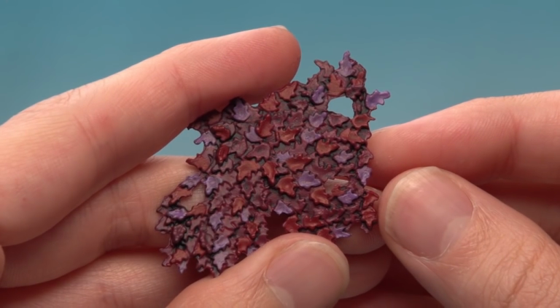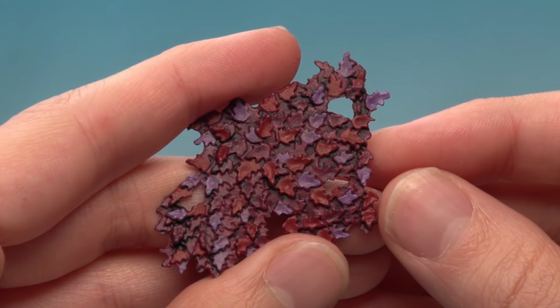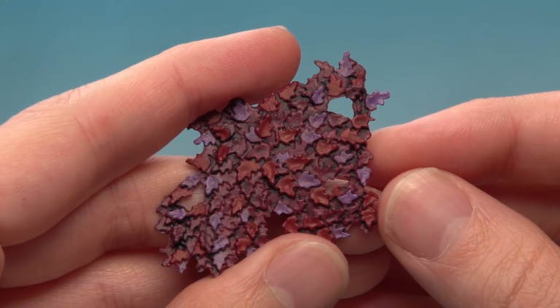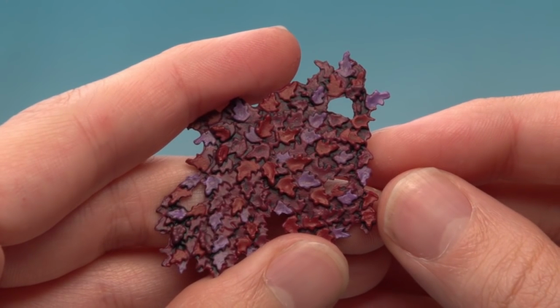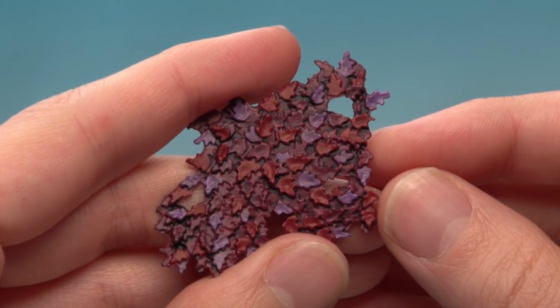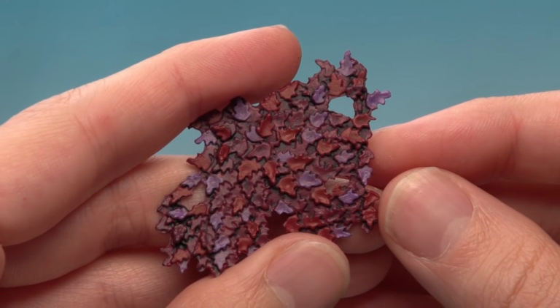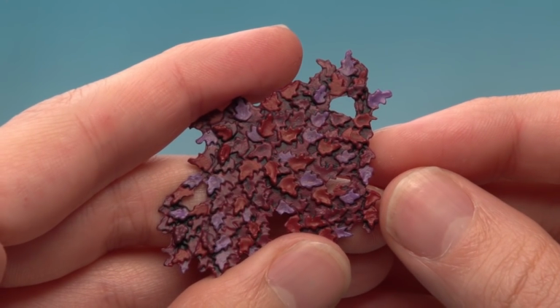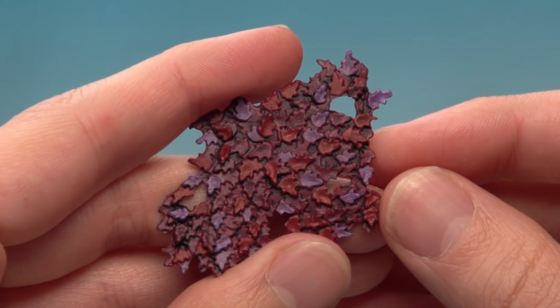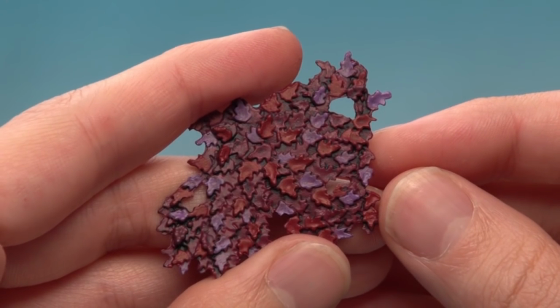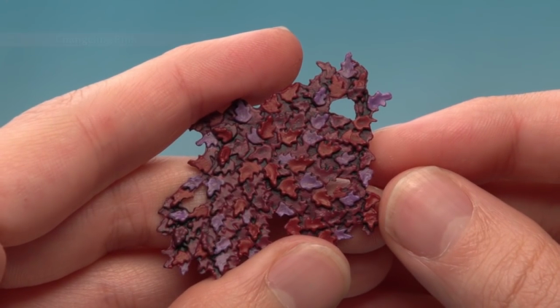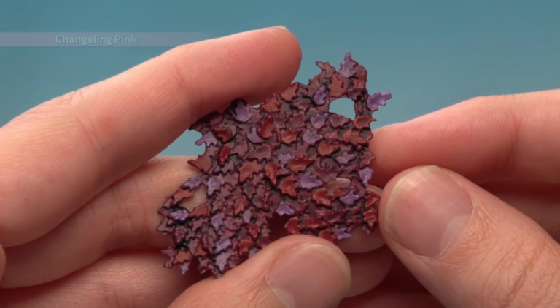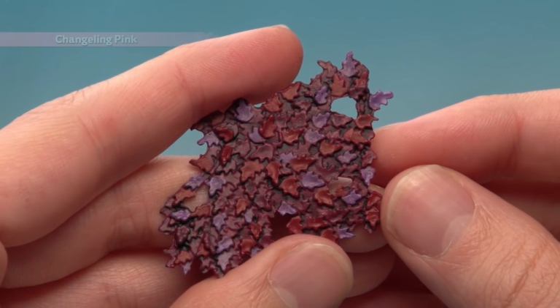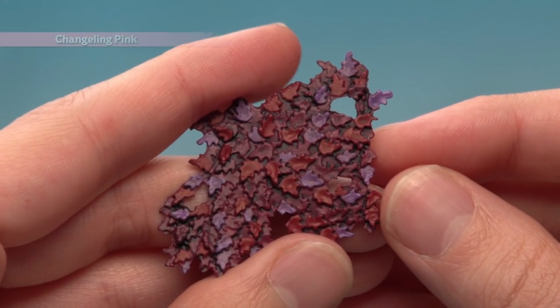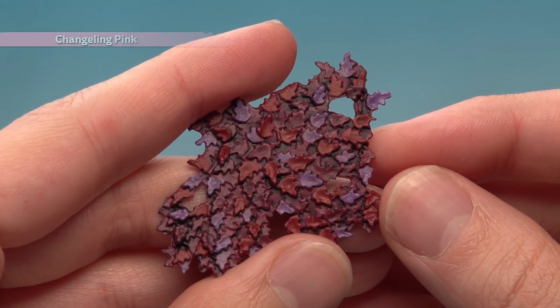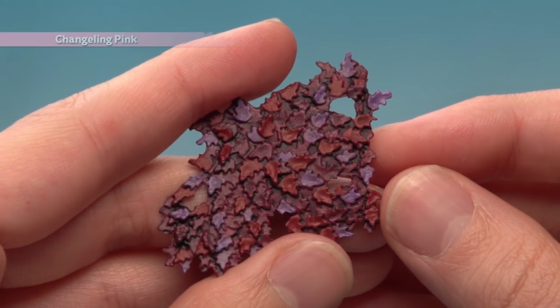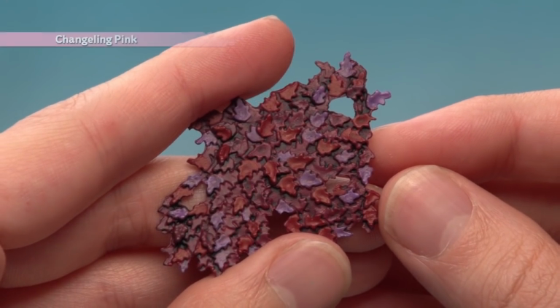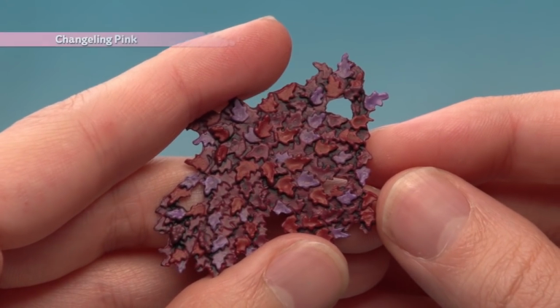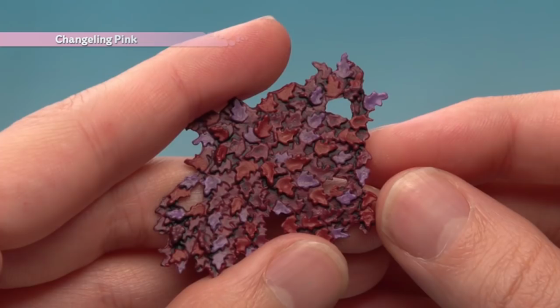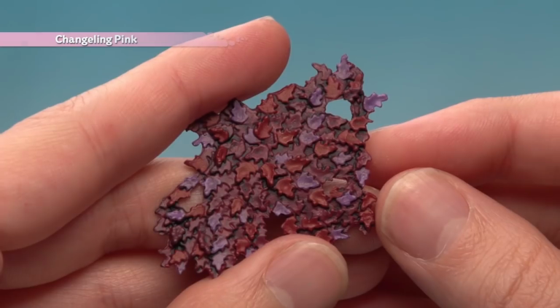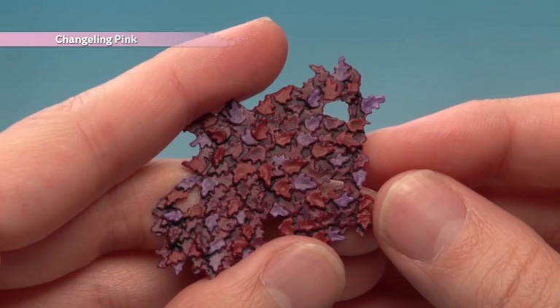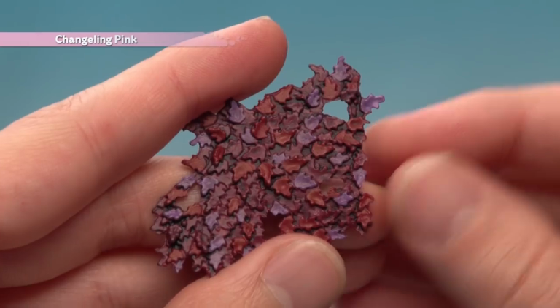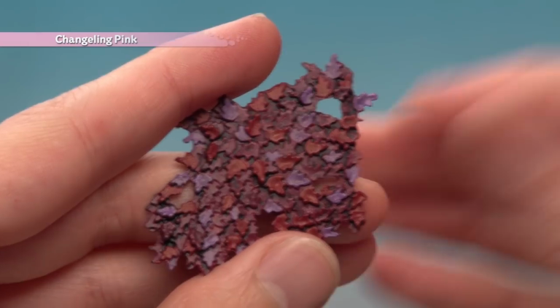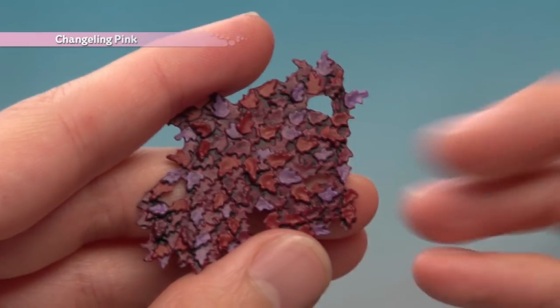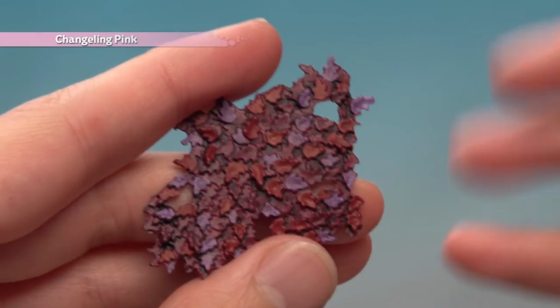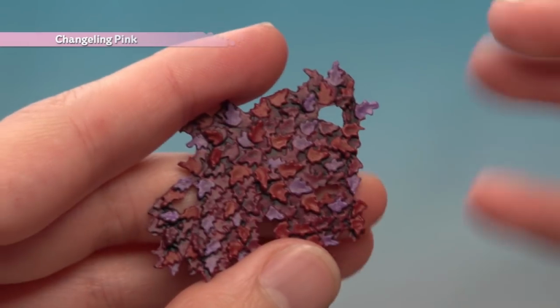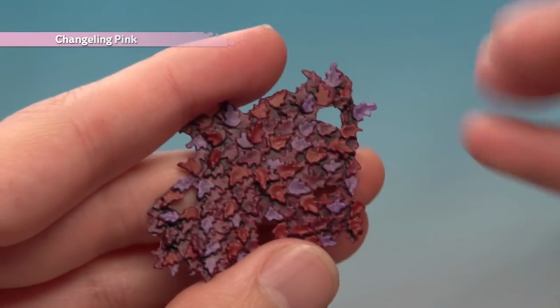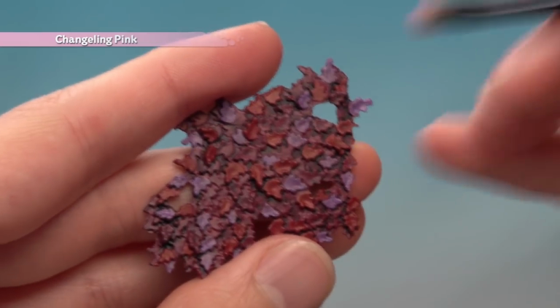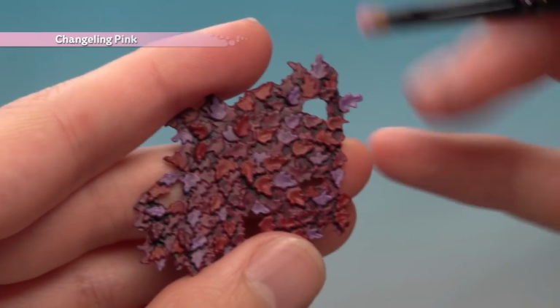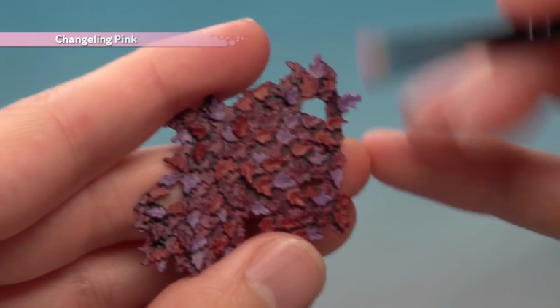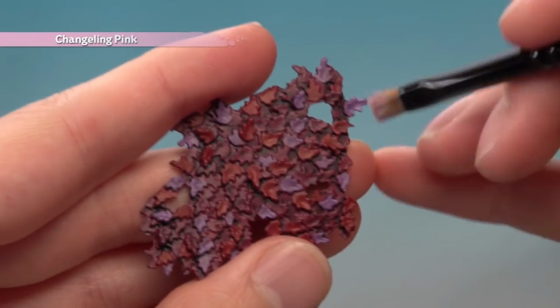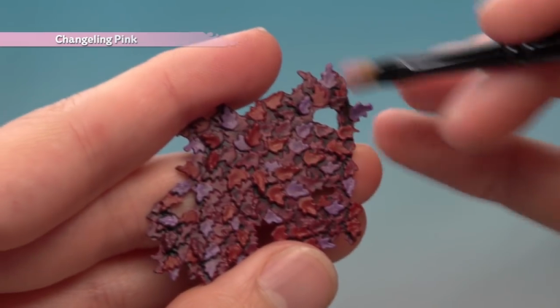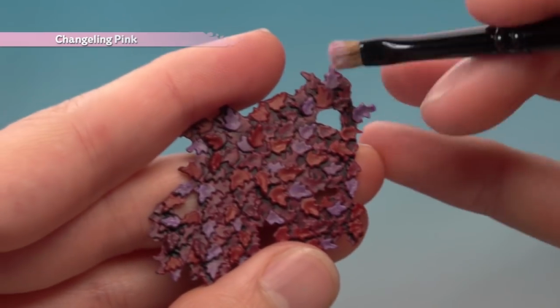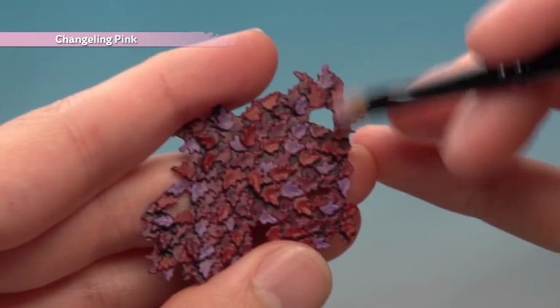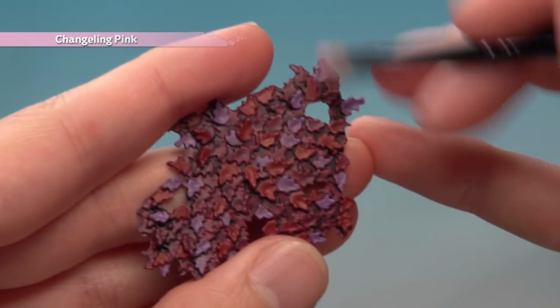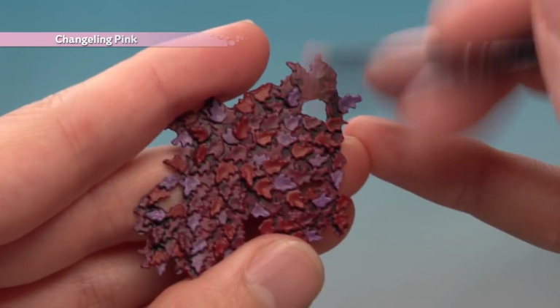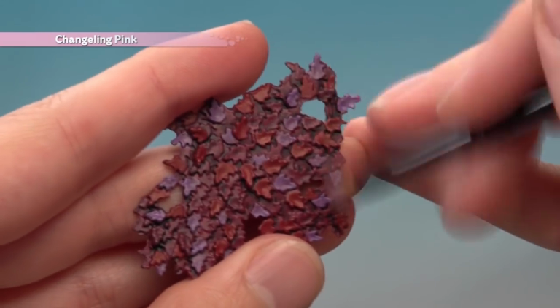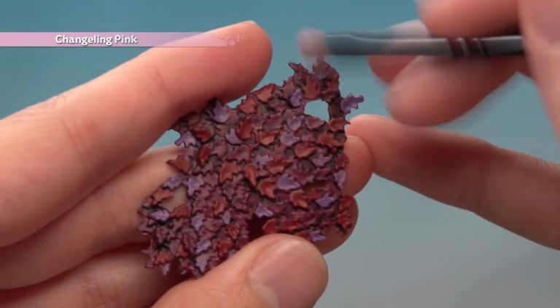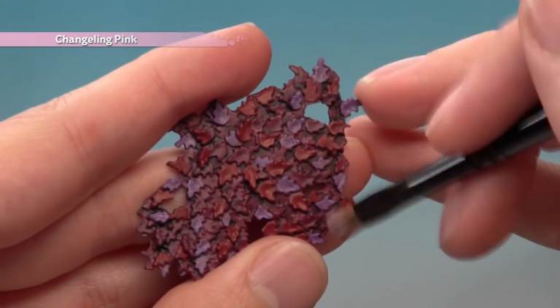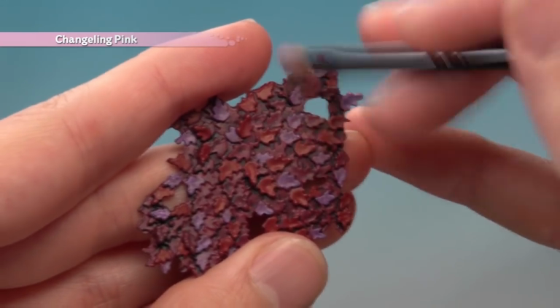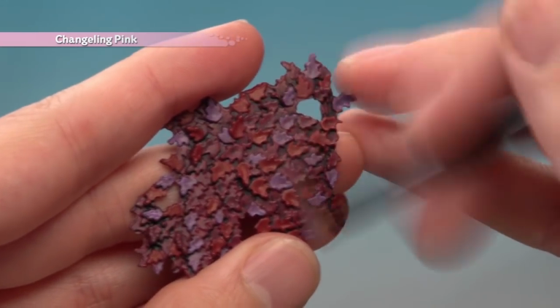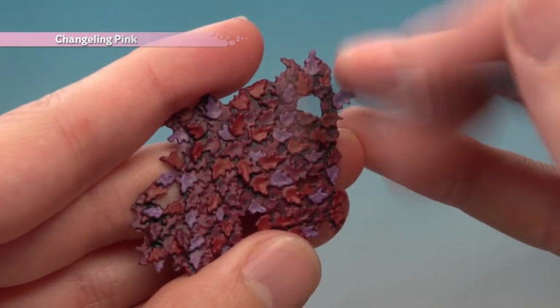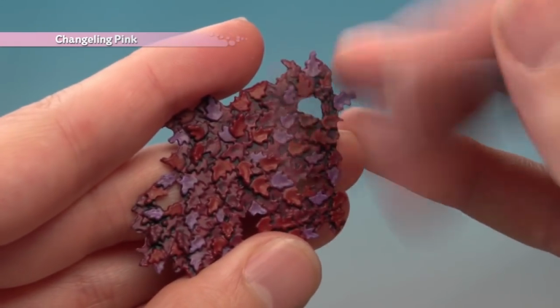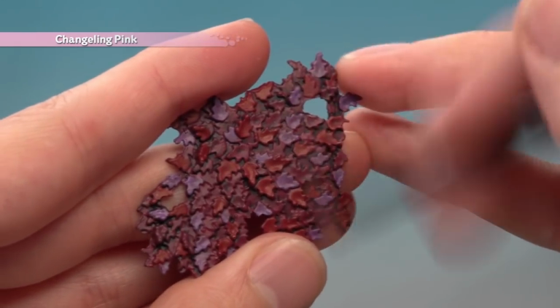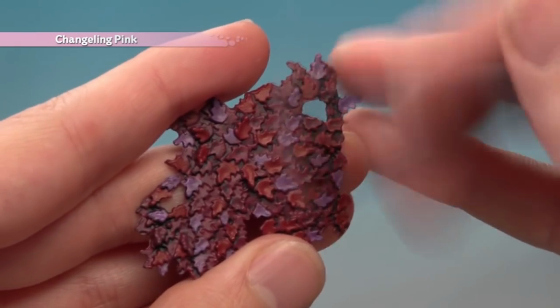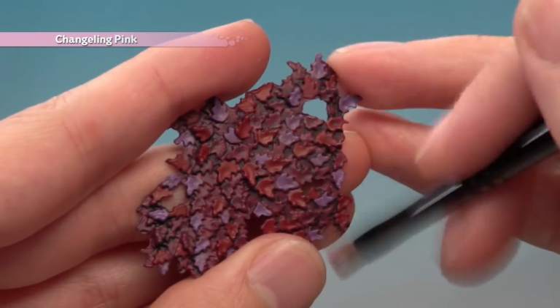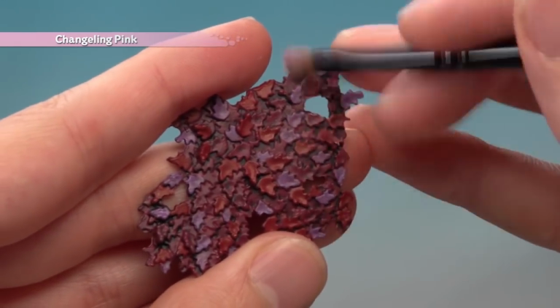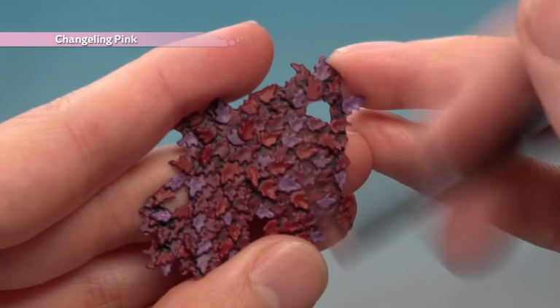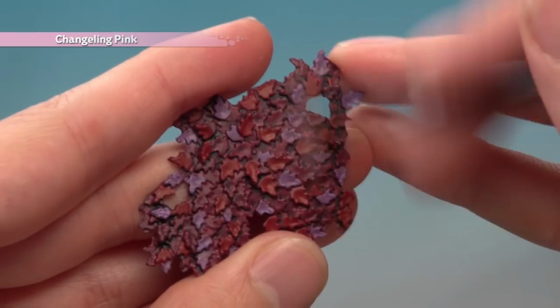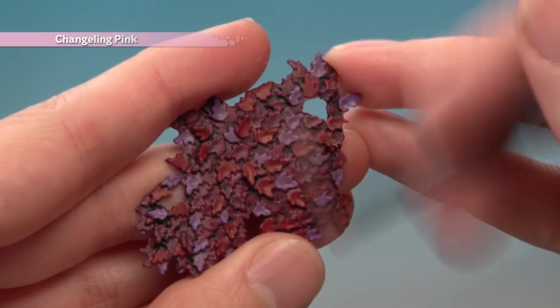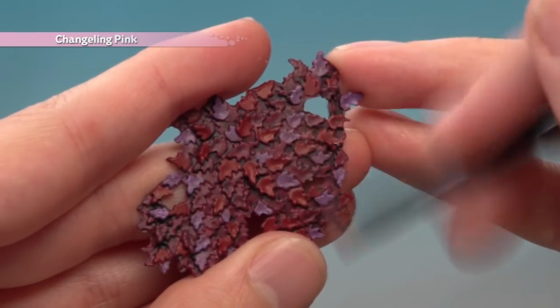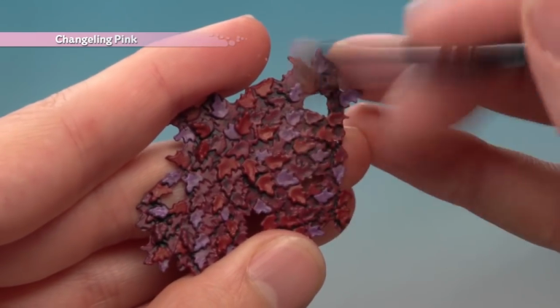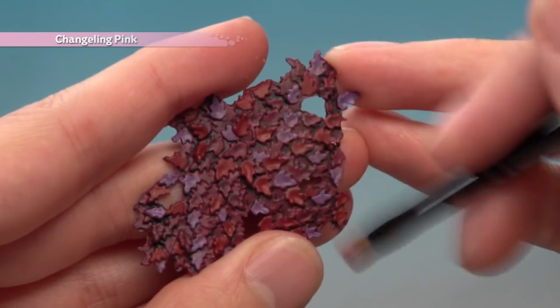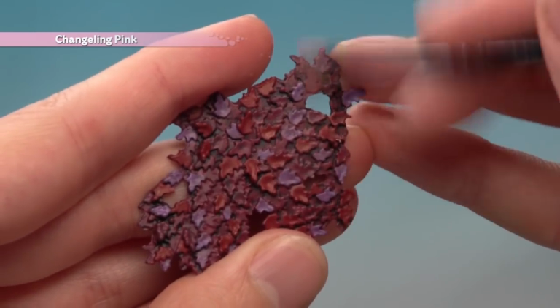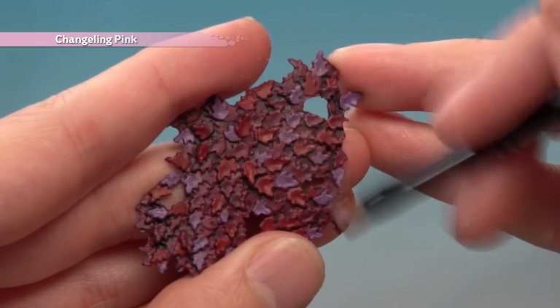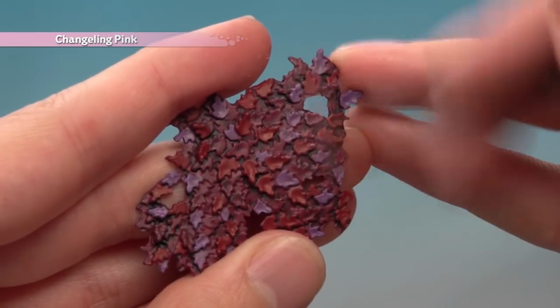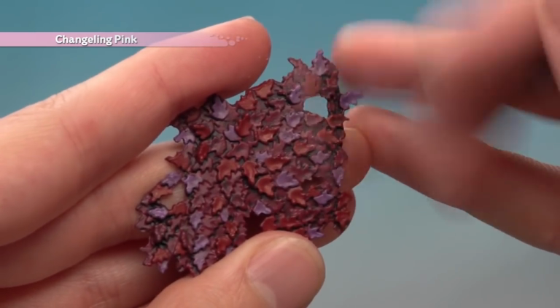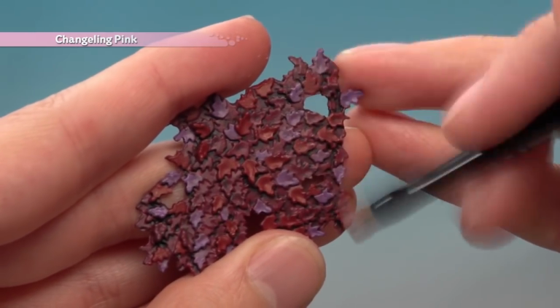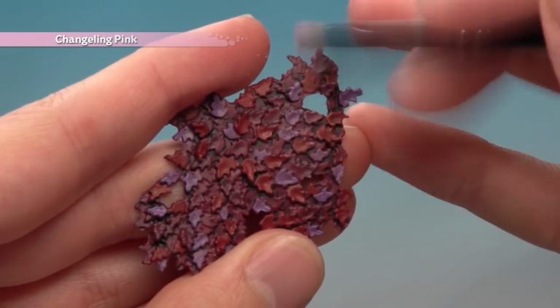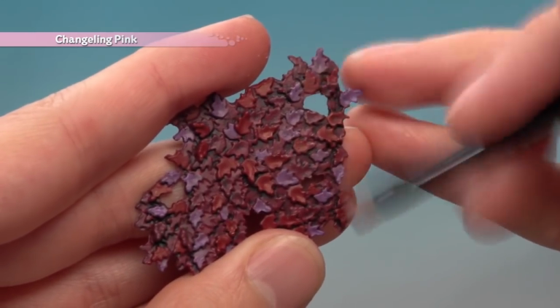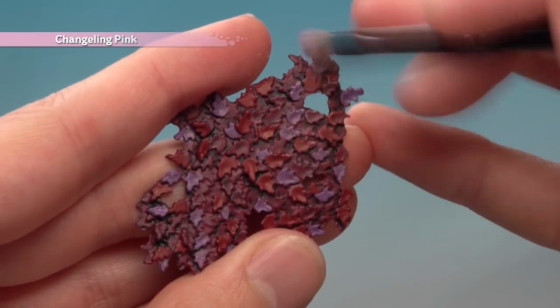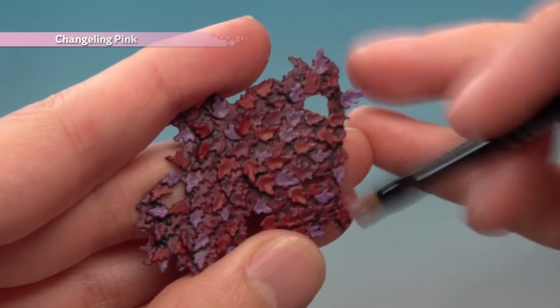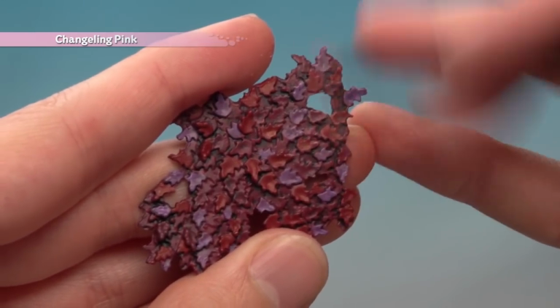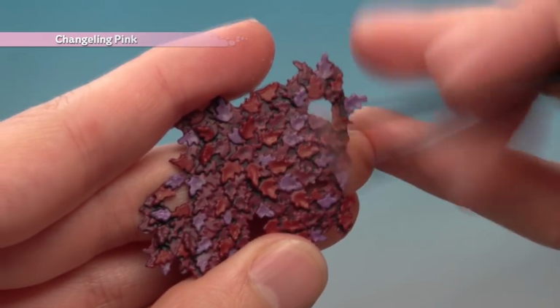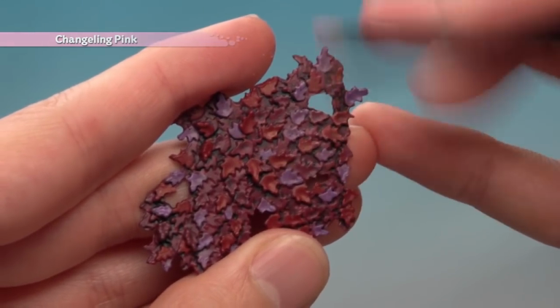Once you're happy with all the colours of the leaves, the last thing to do is to lightly dry brush across the entire thing with Changeling Pink to bring all the colours together.